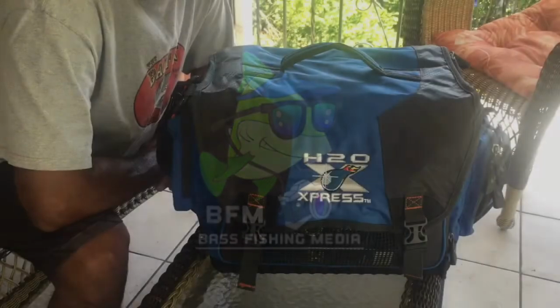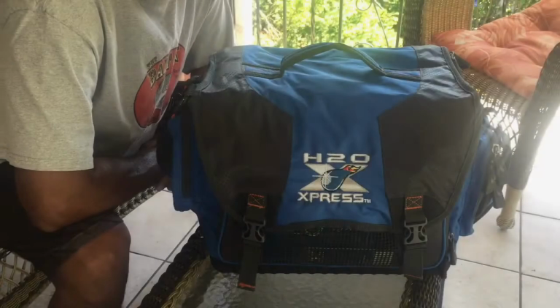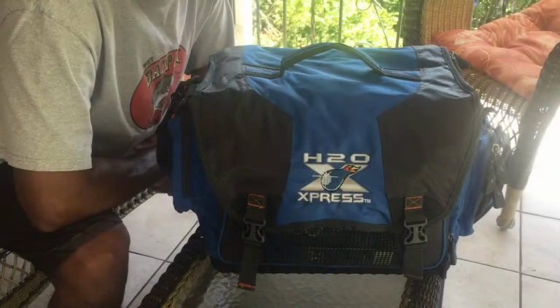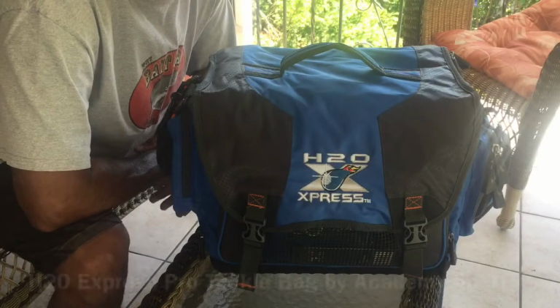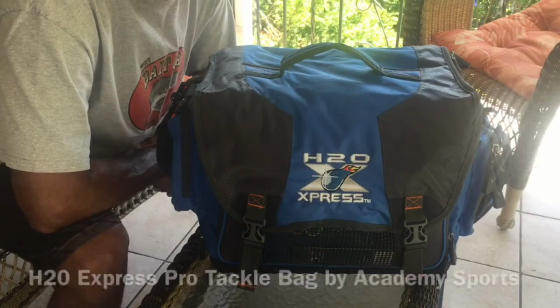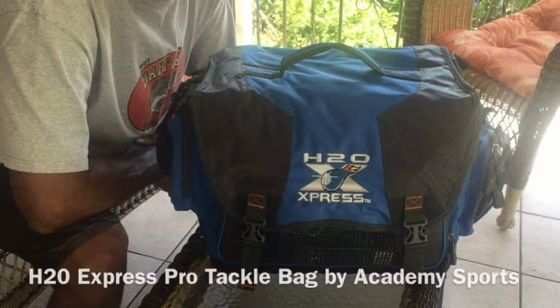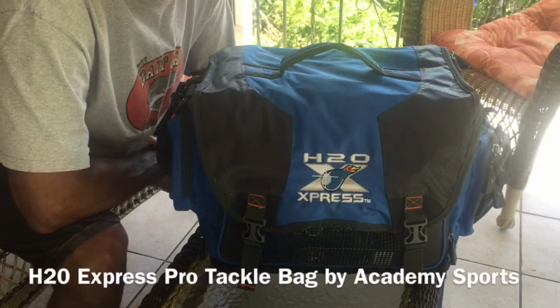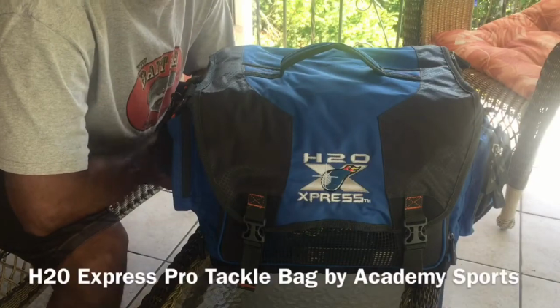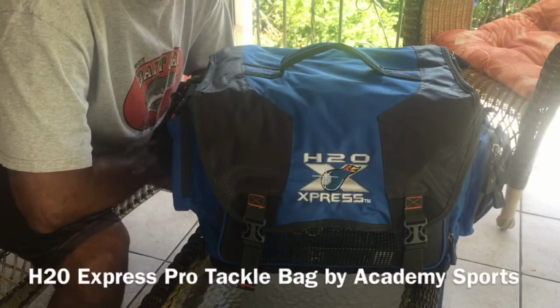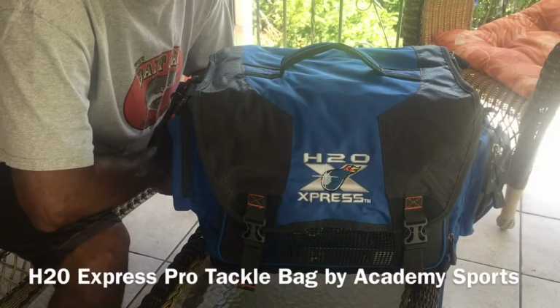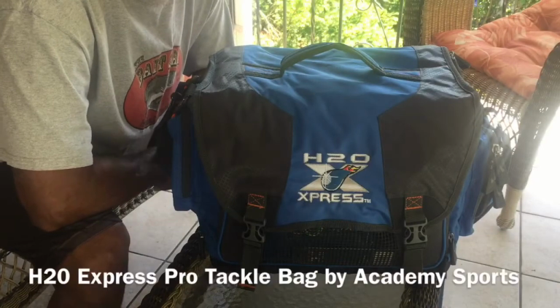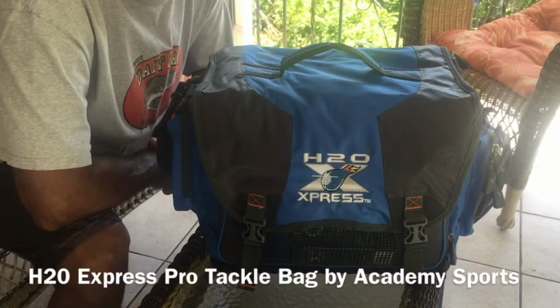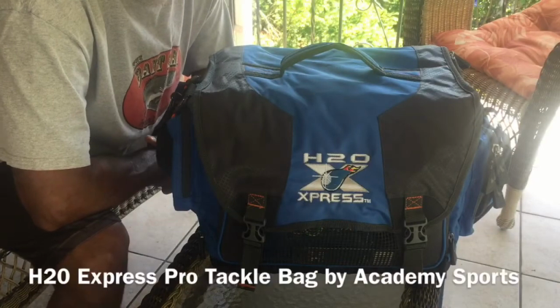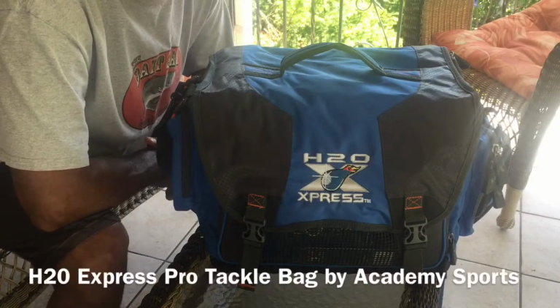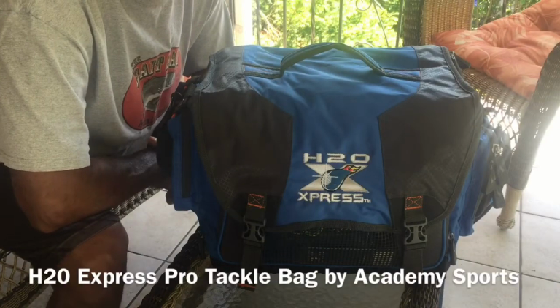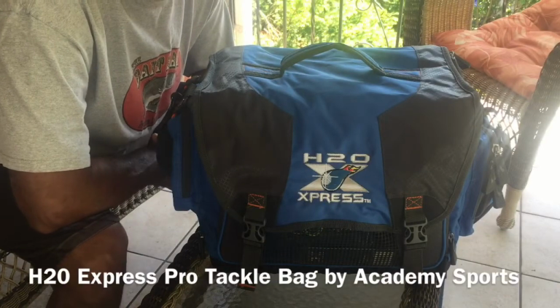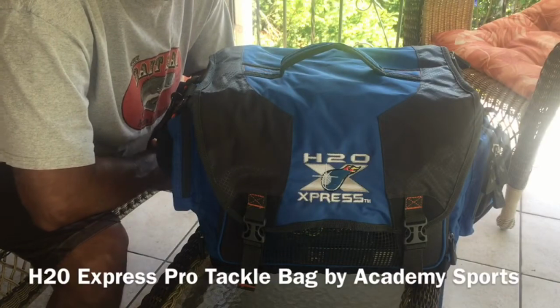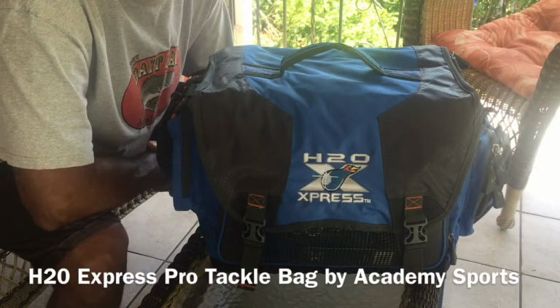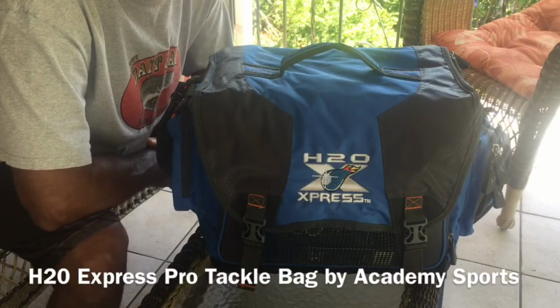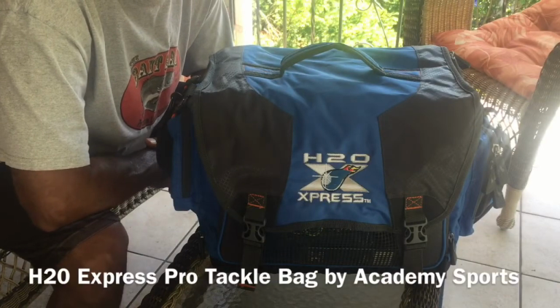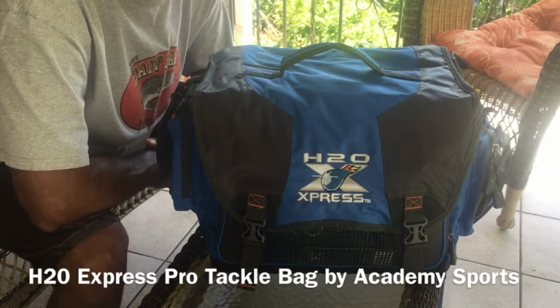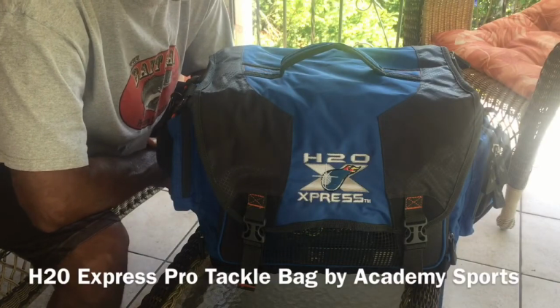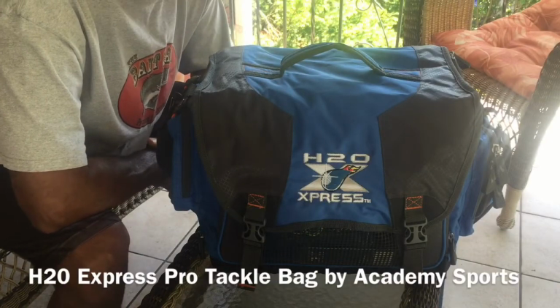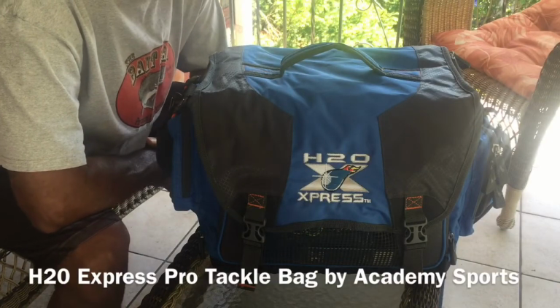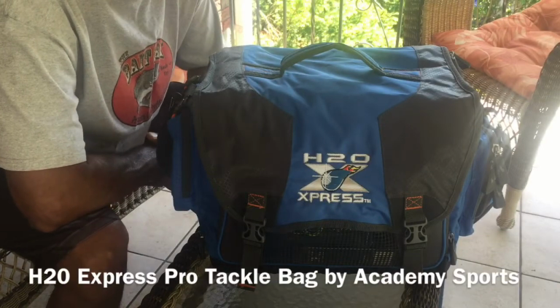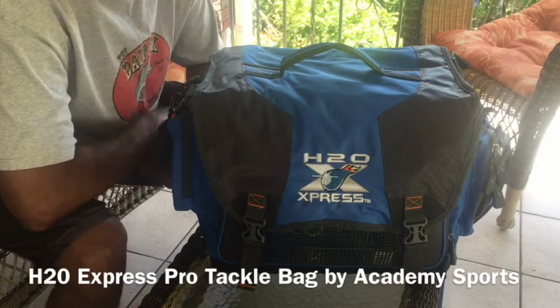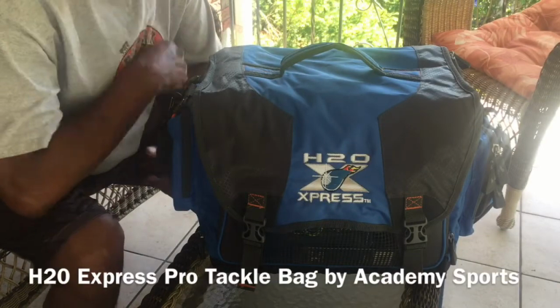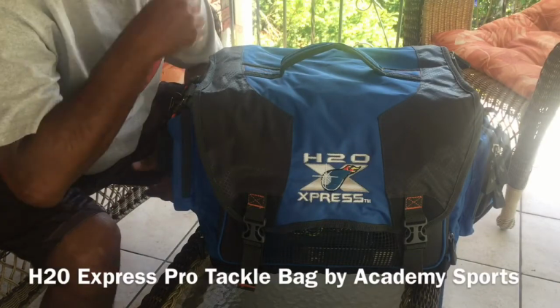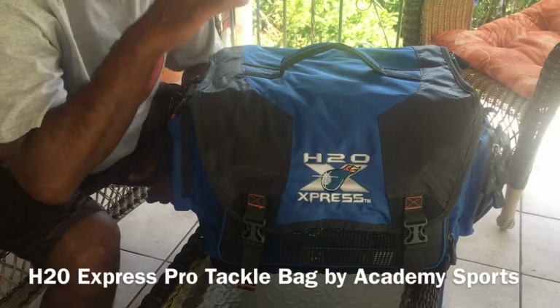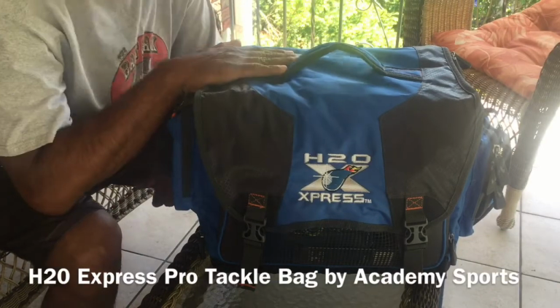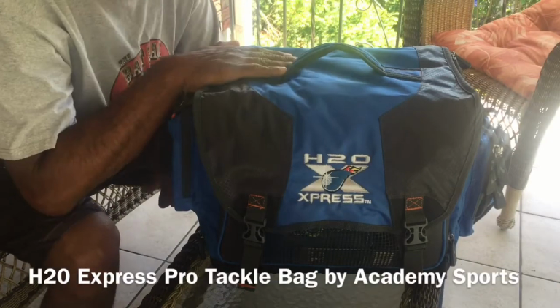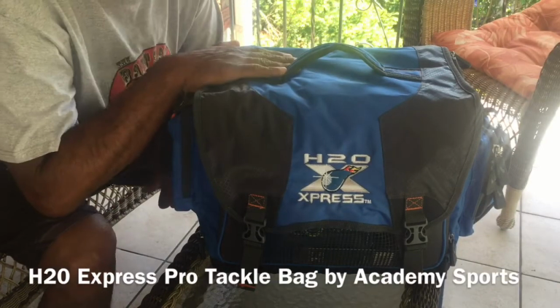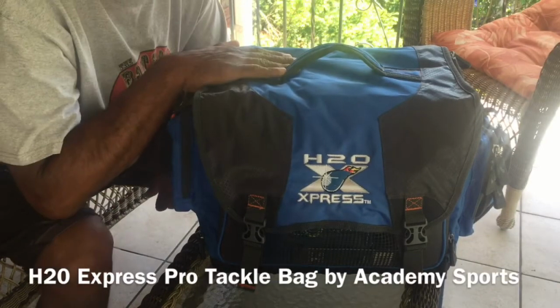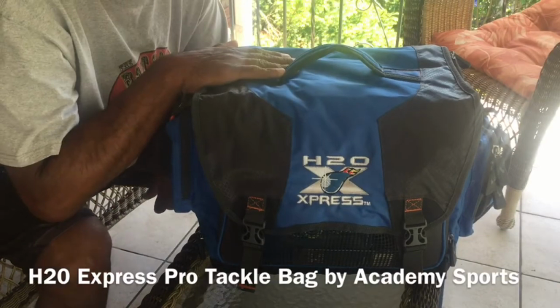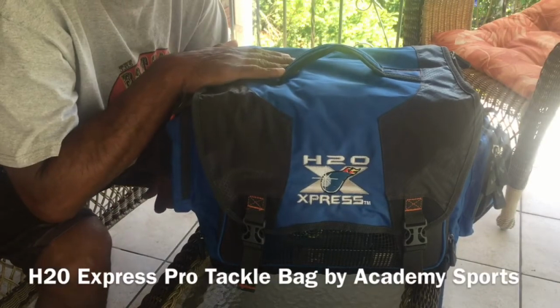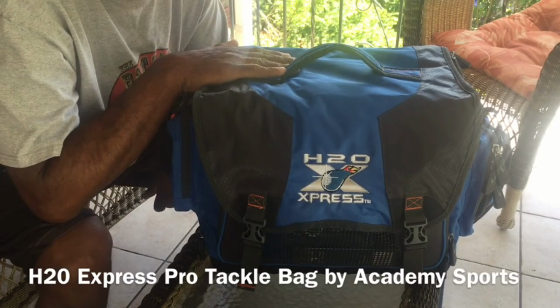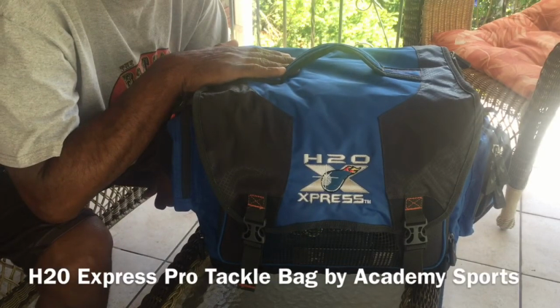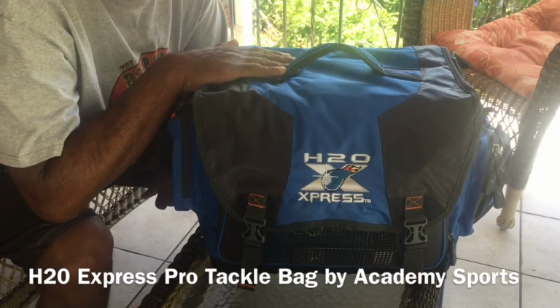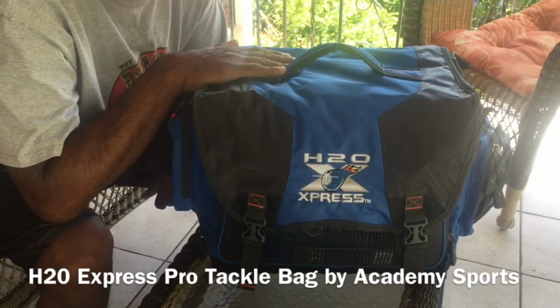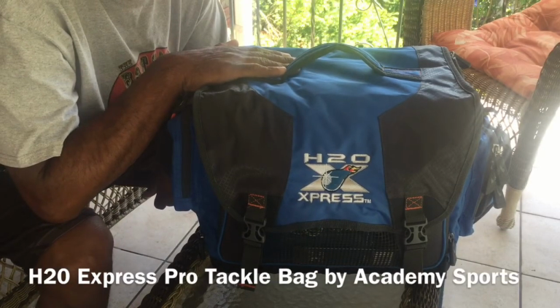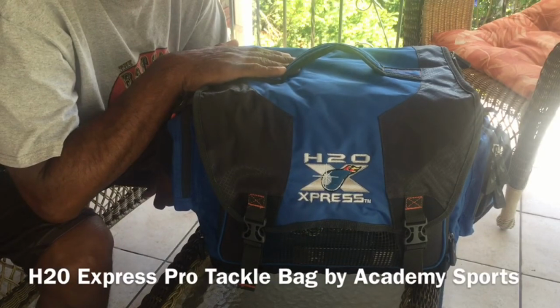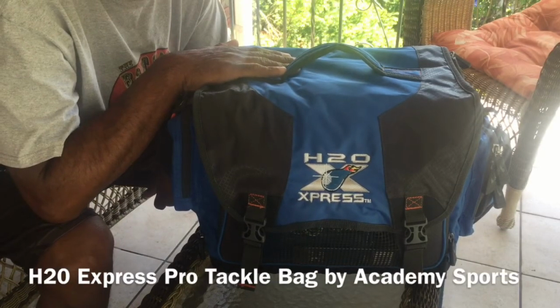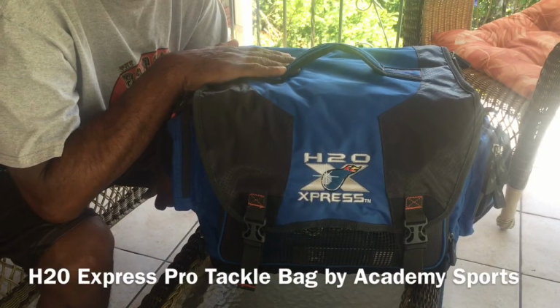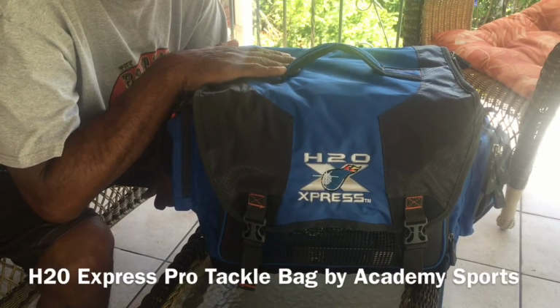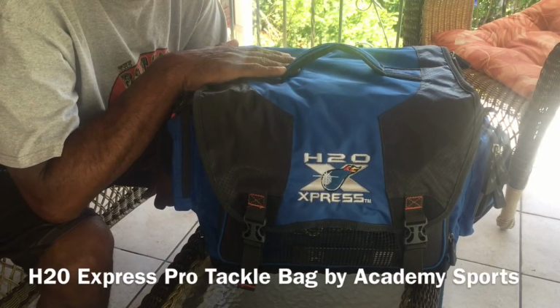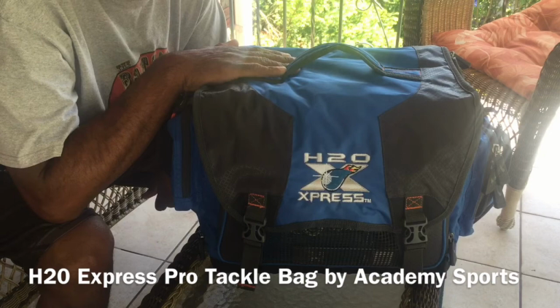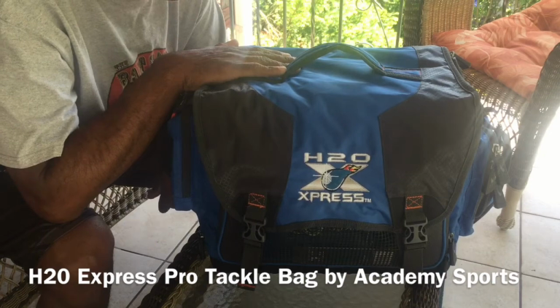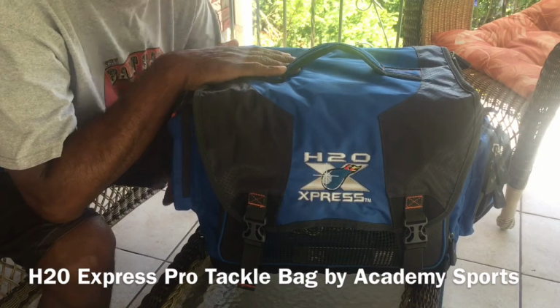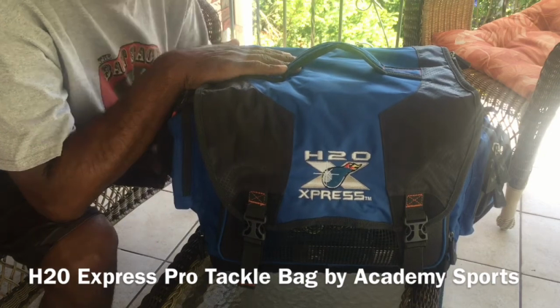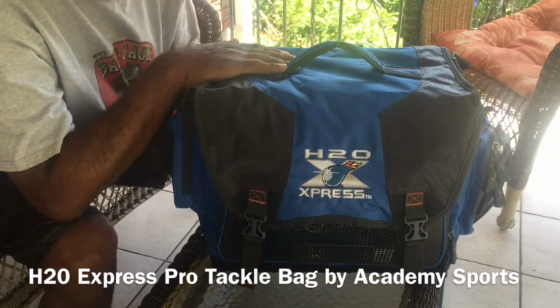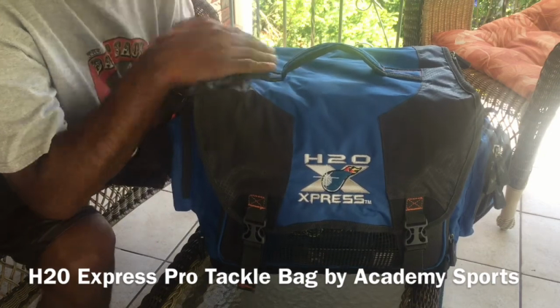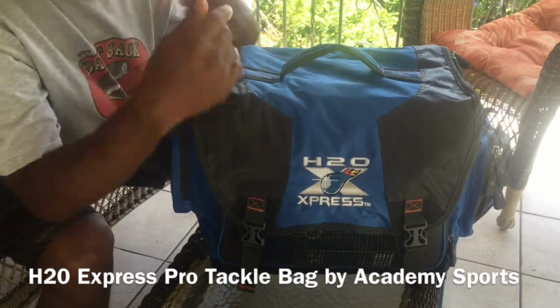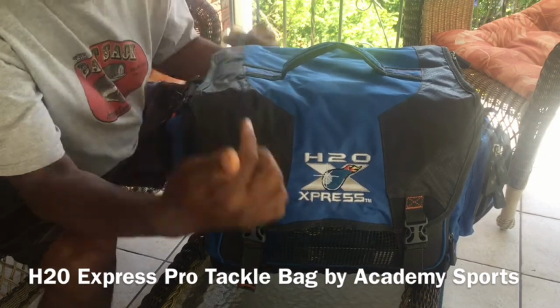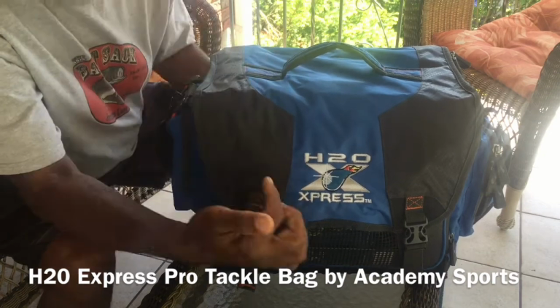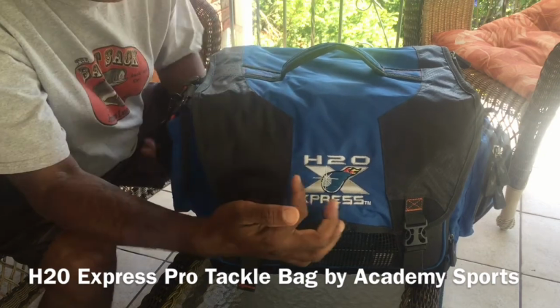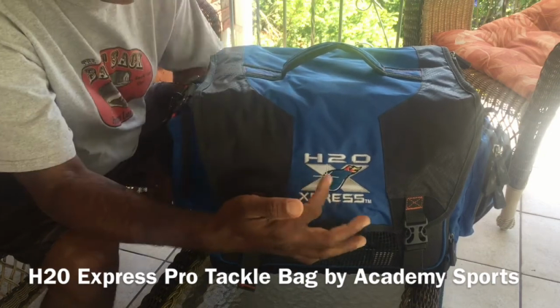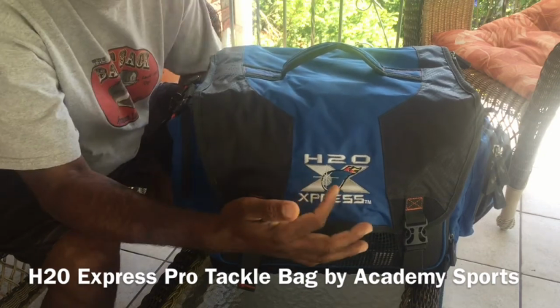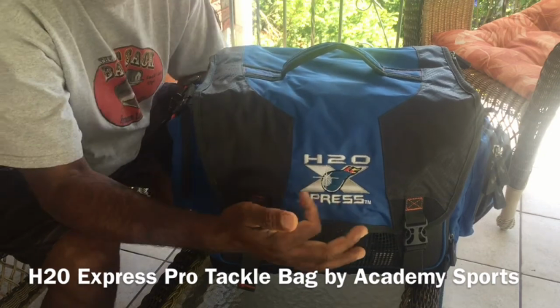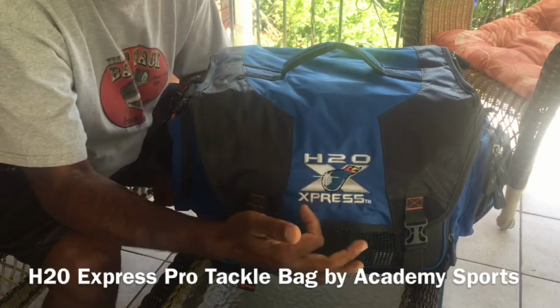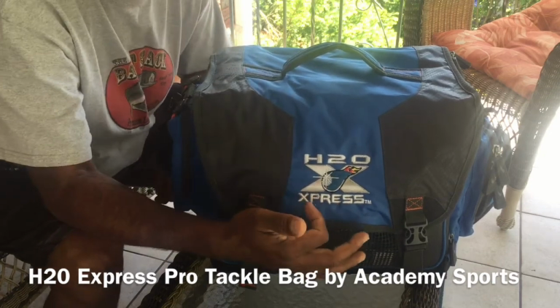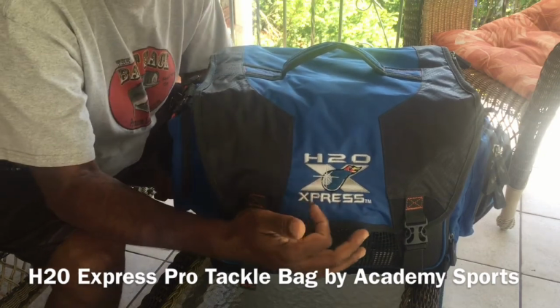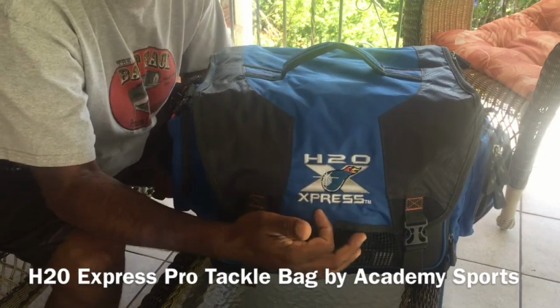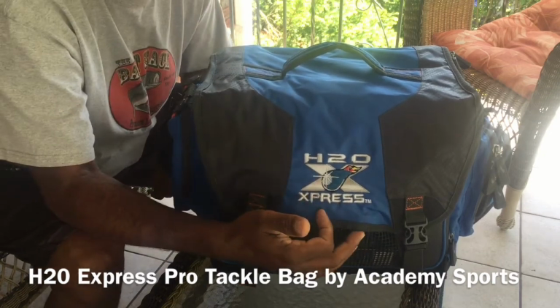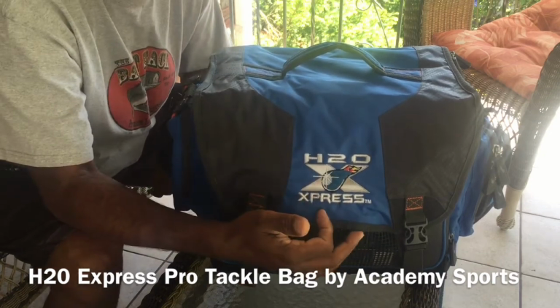What's up everybody, Jose Rivera here for Bass Fishing Media. So I got this really cool tackle box from Academy Sports. It's the H2O Express Pro.